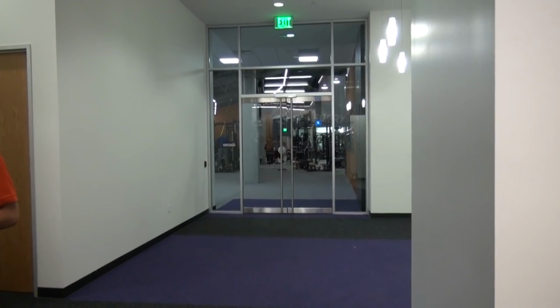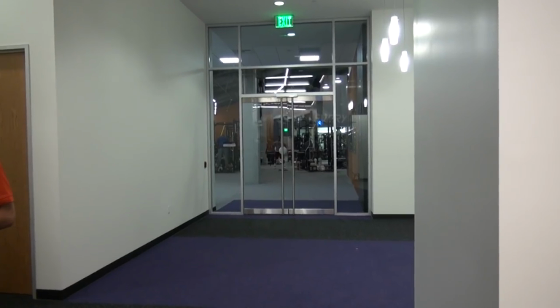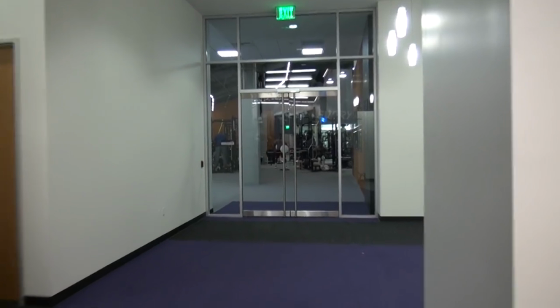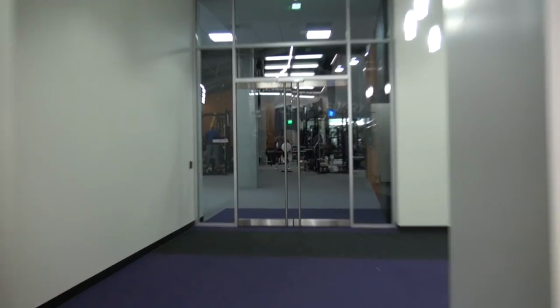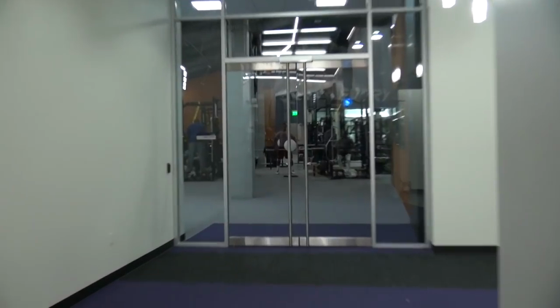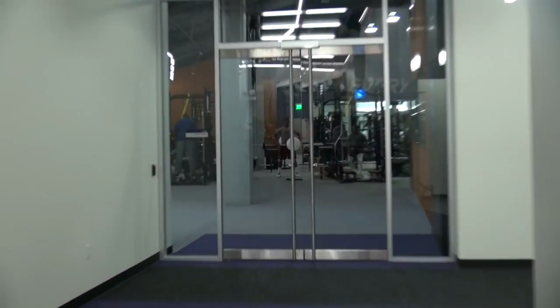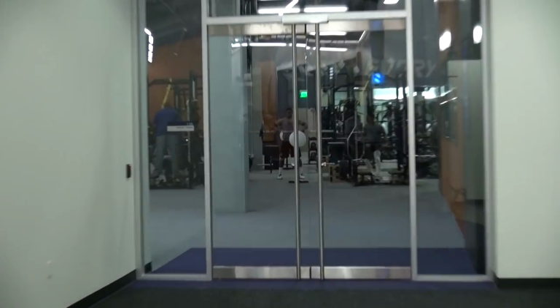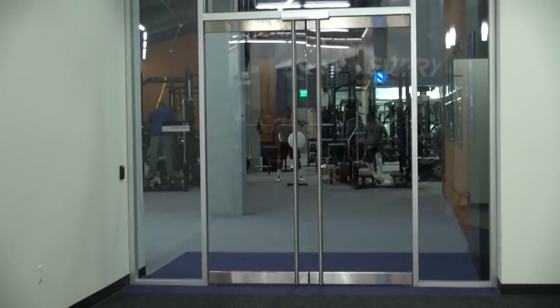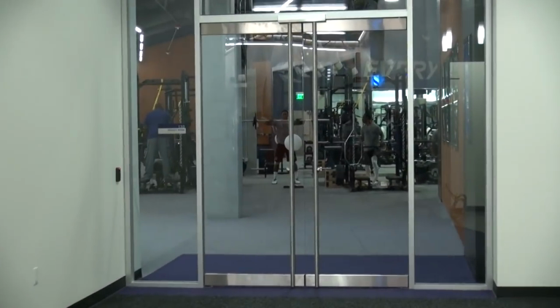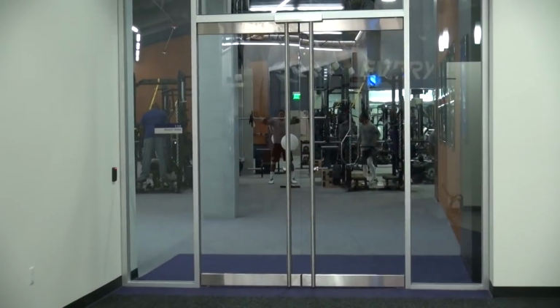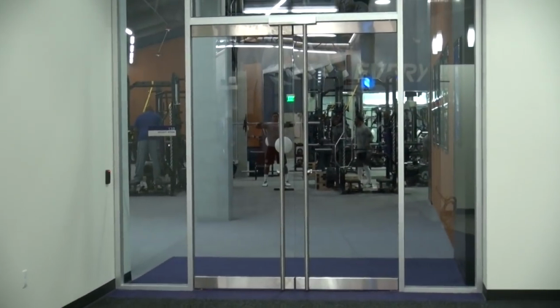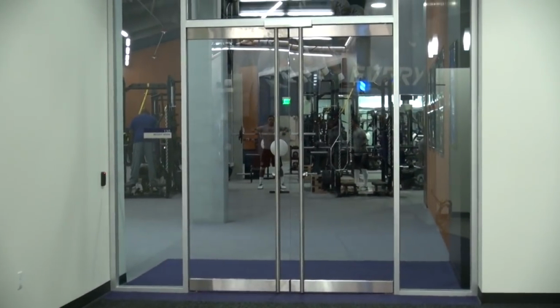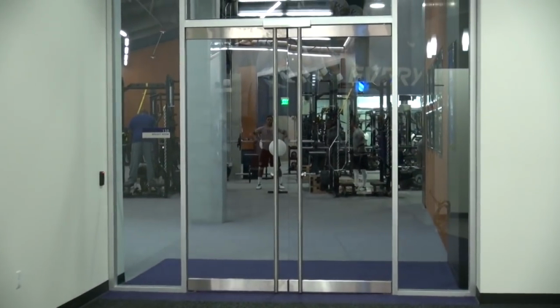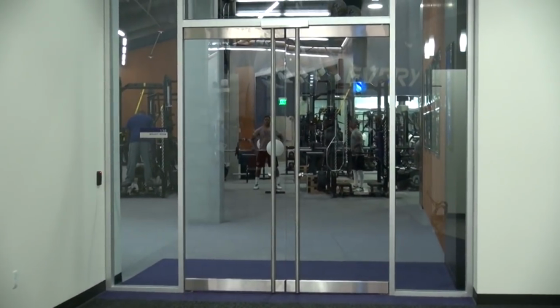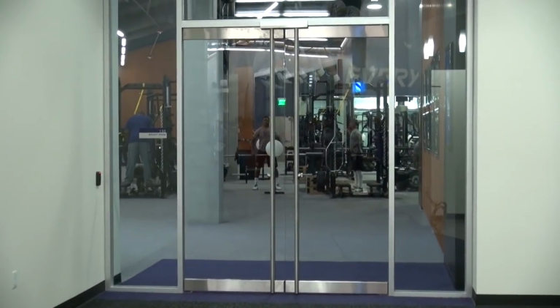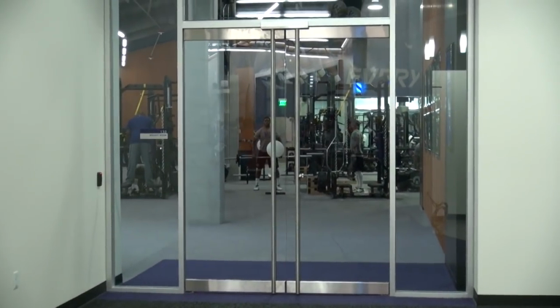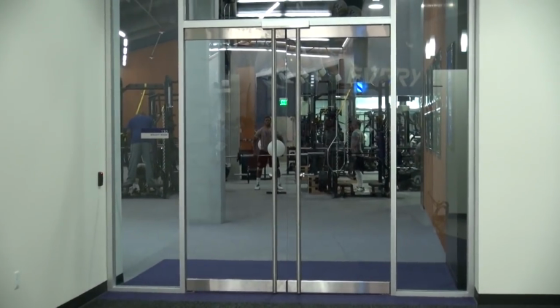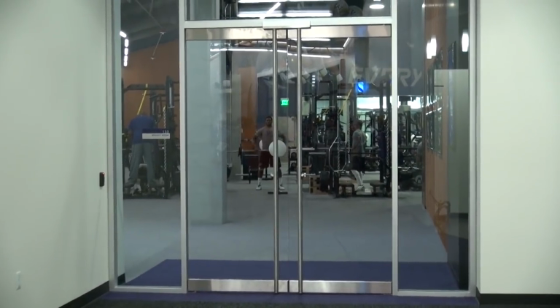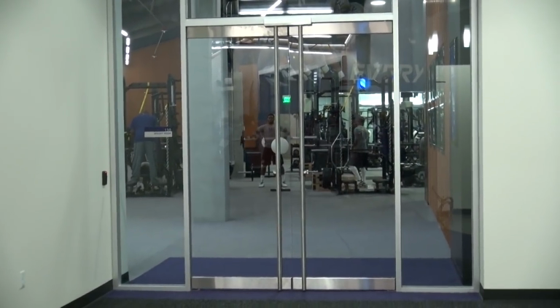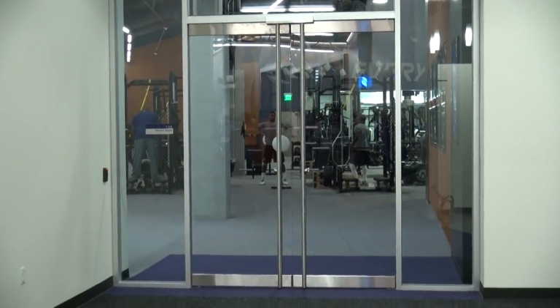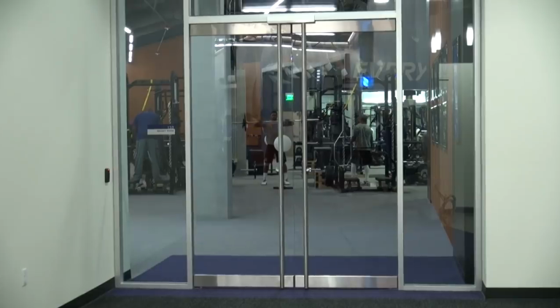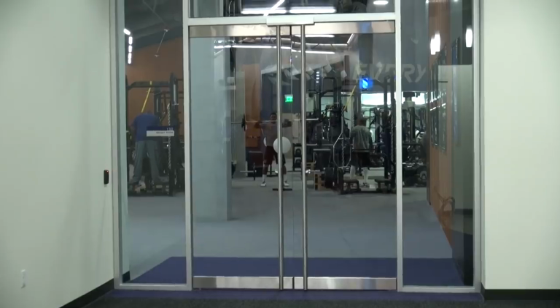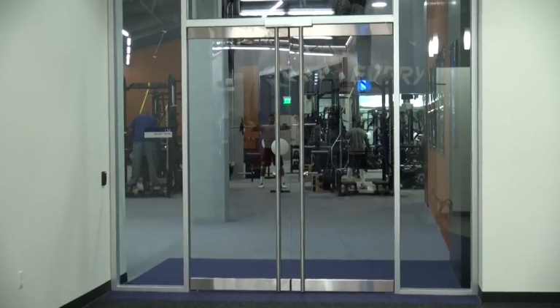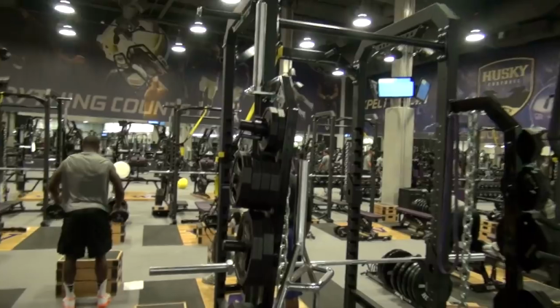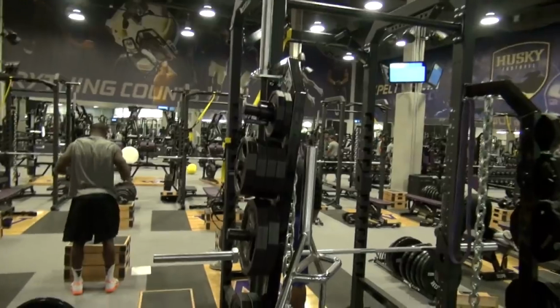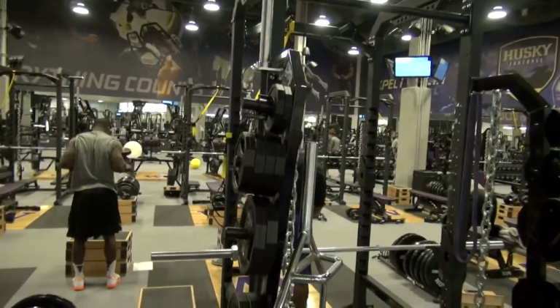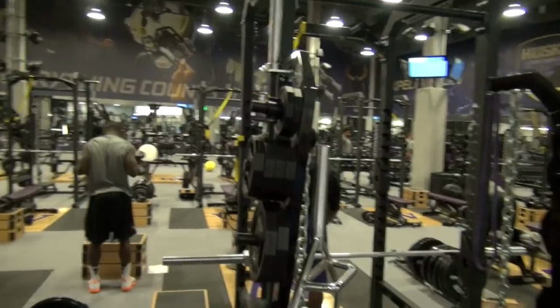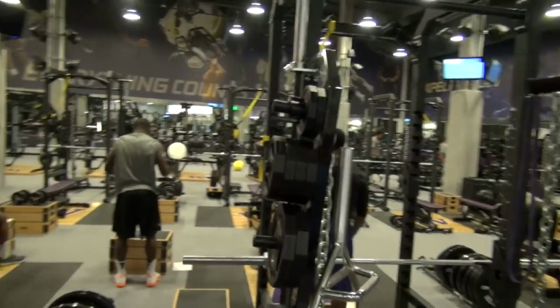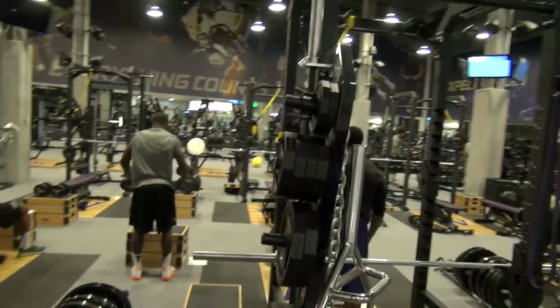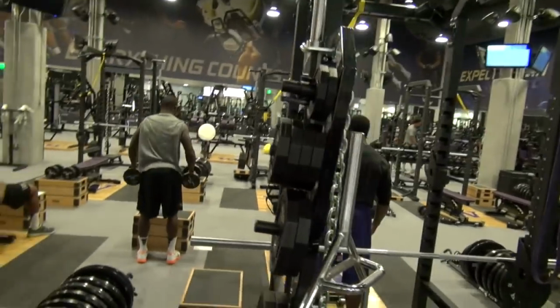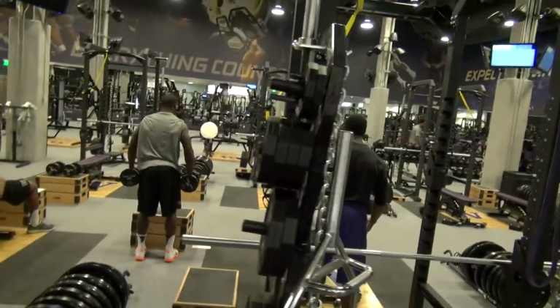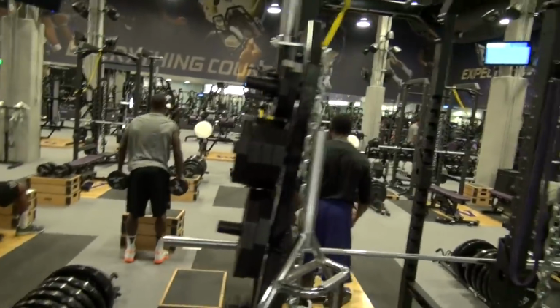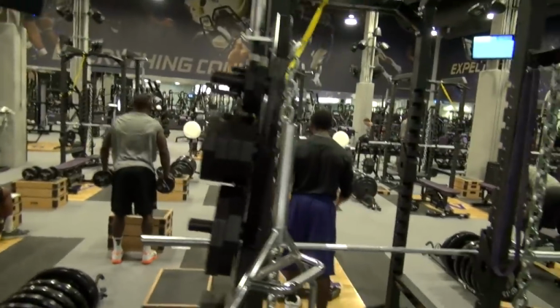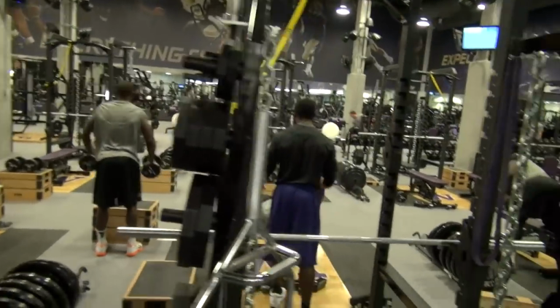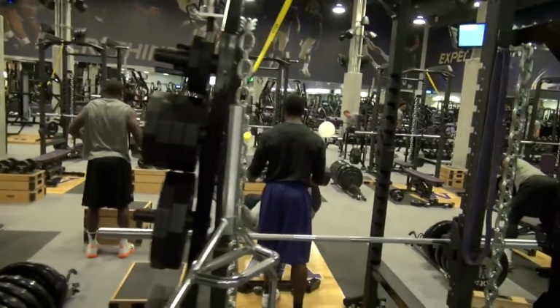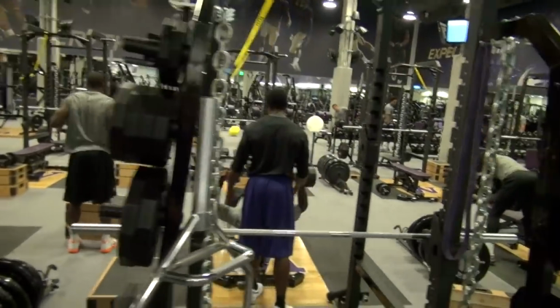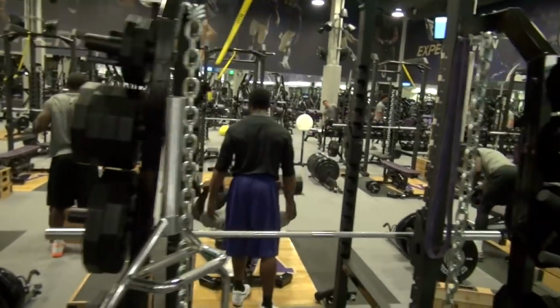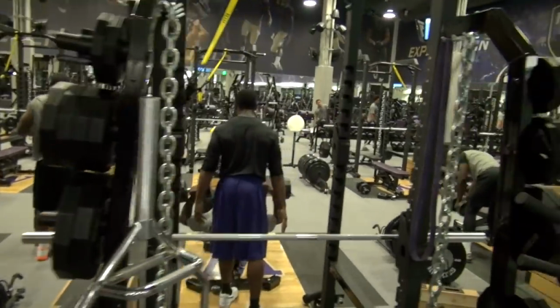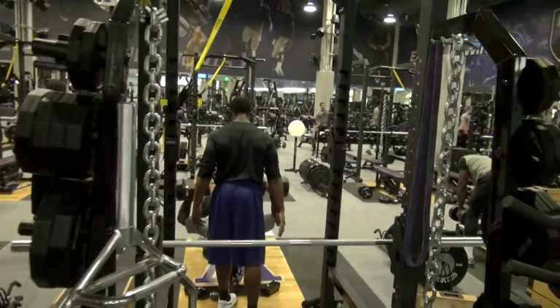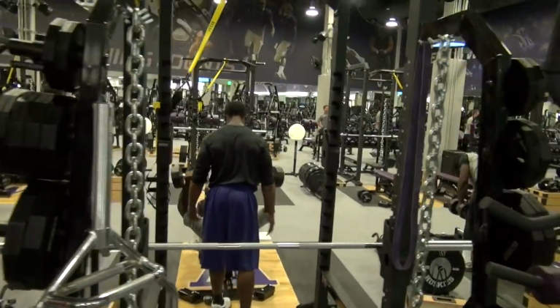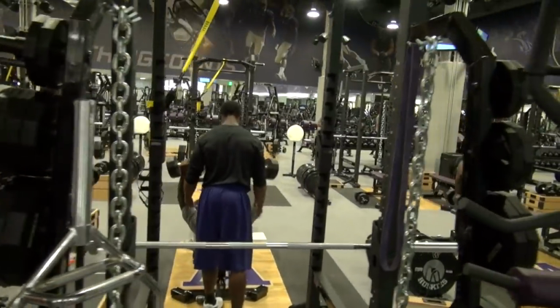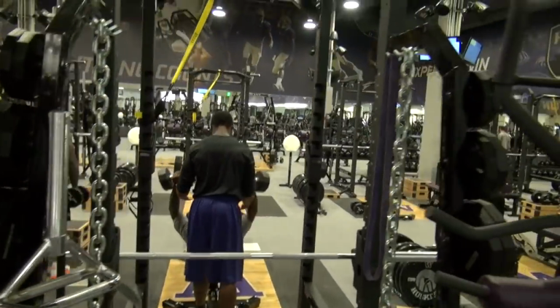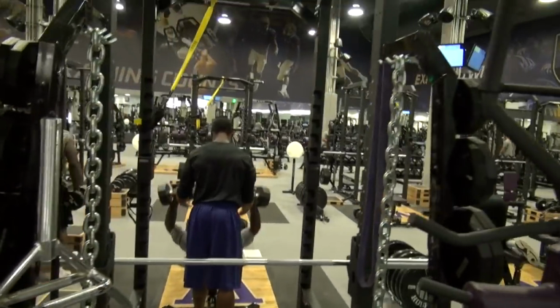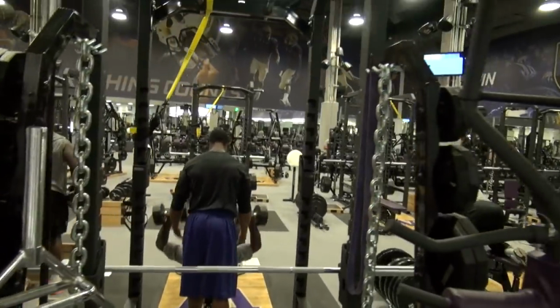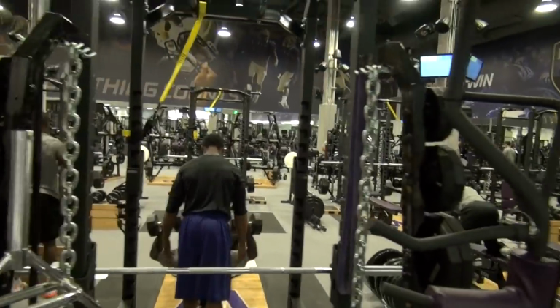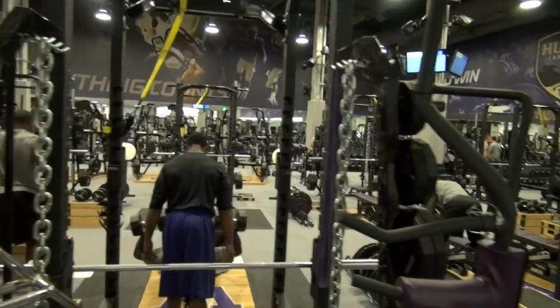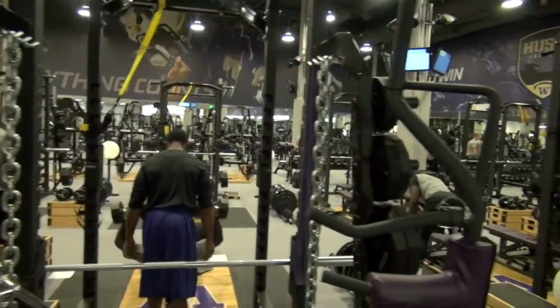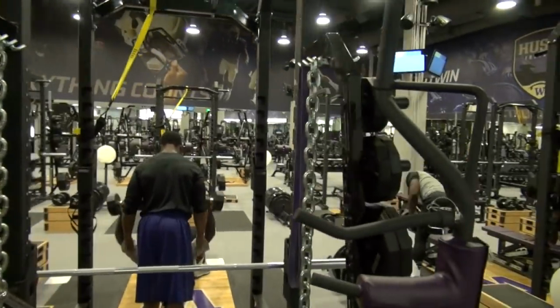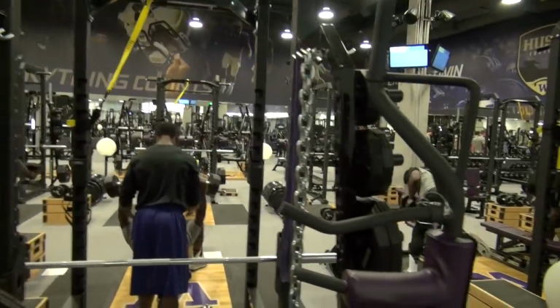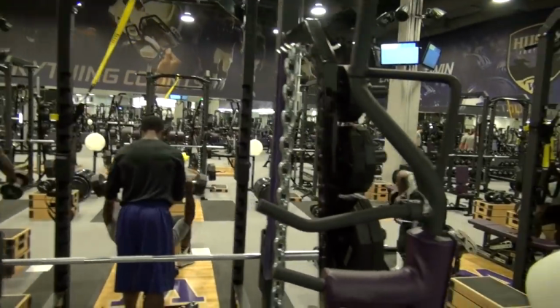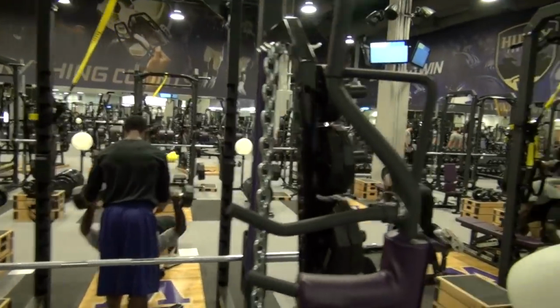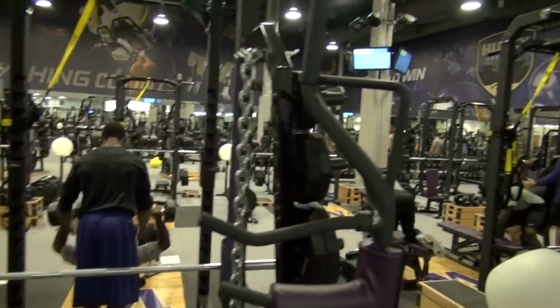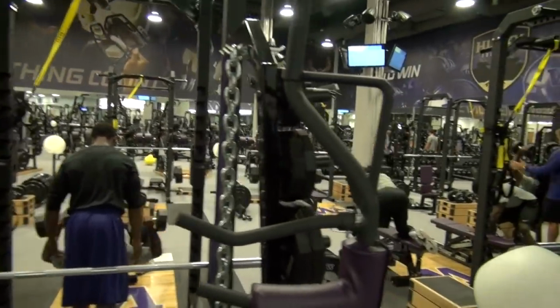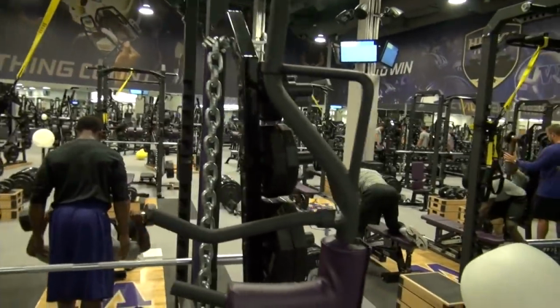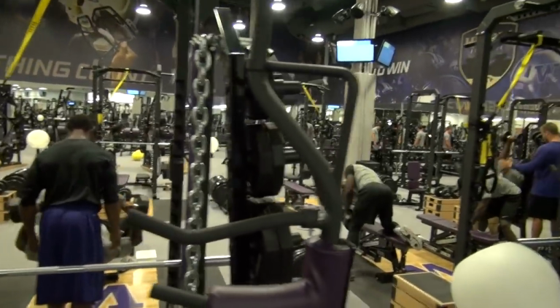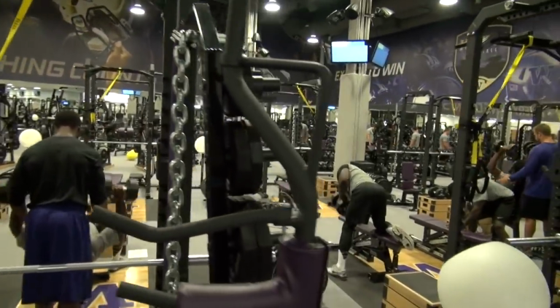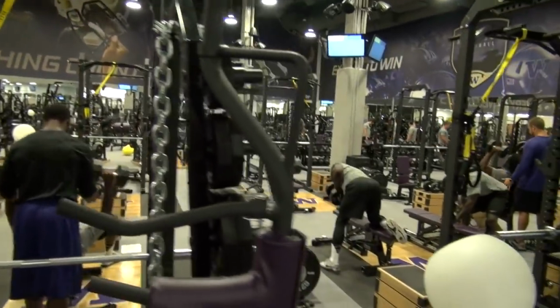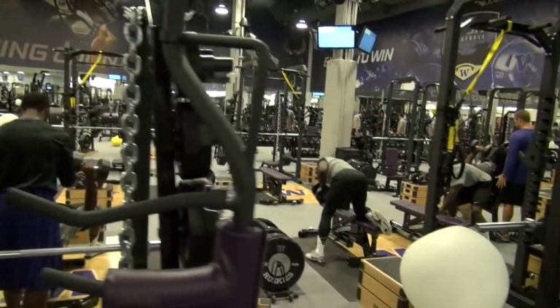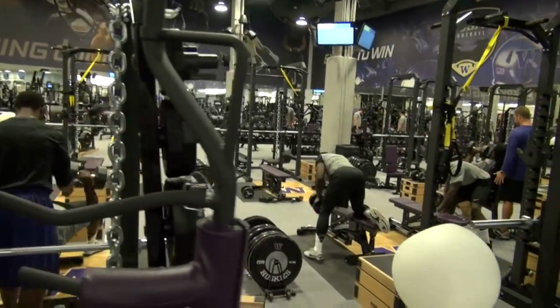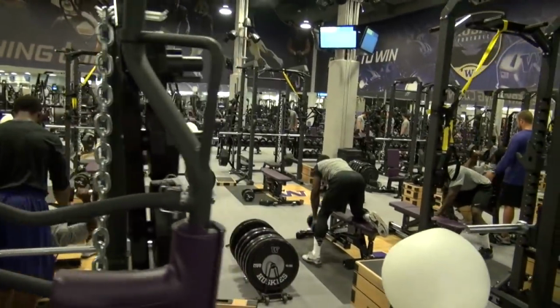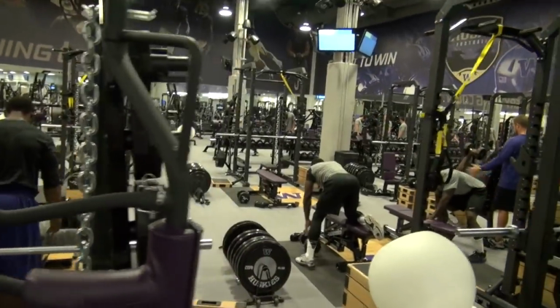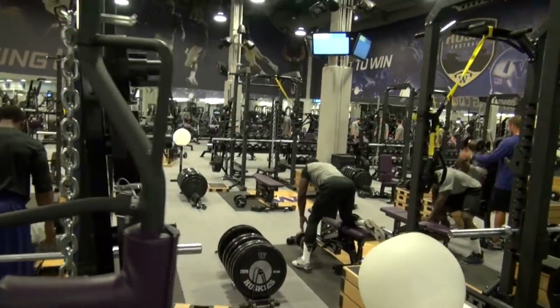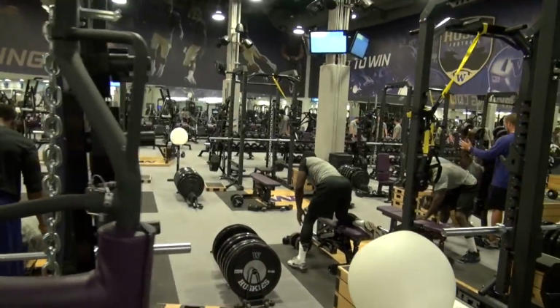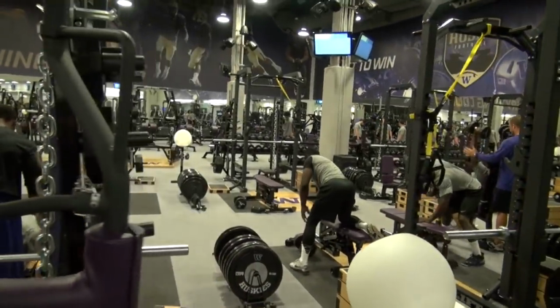Next, we headed into the weight room, where Huskies were hard at work keeping their bodies in peak physical condition for Boise State and the upcoming season.